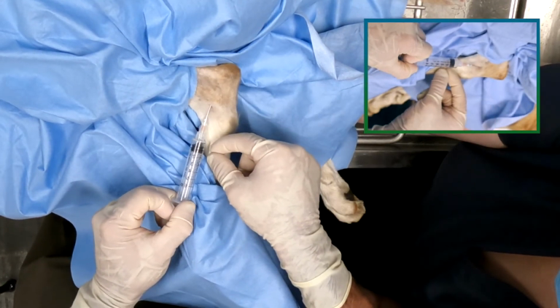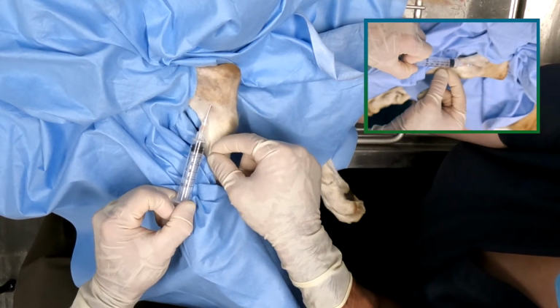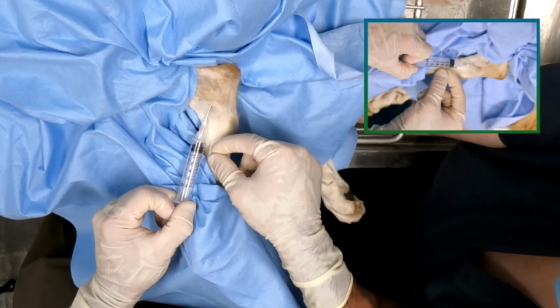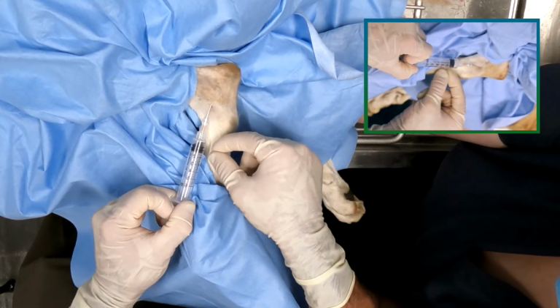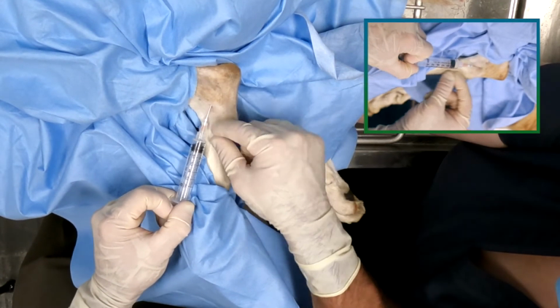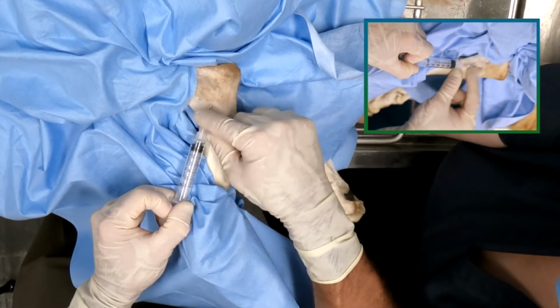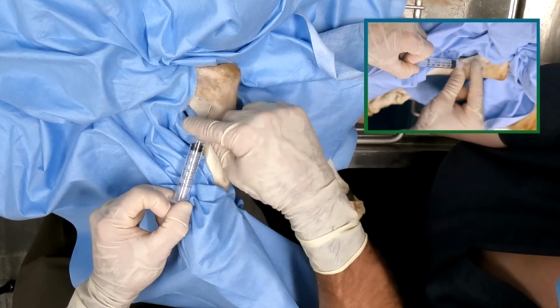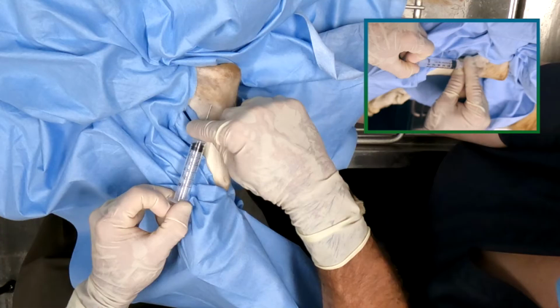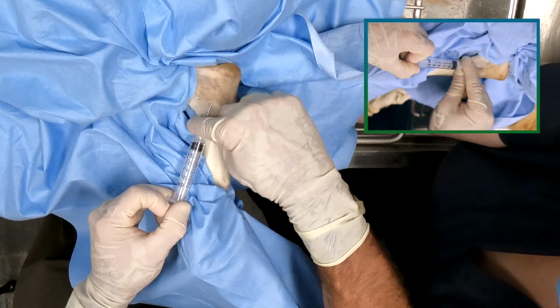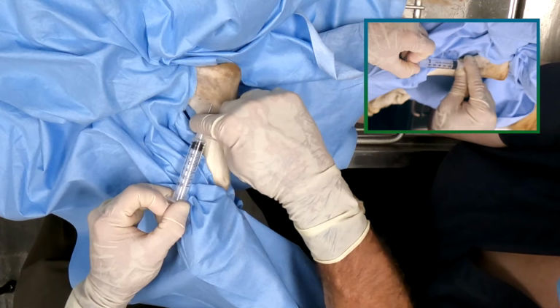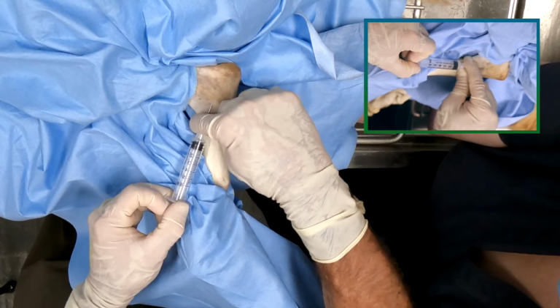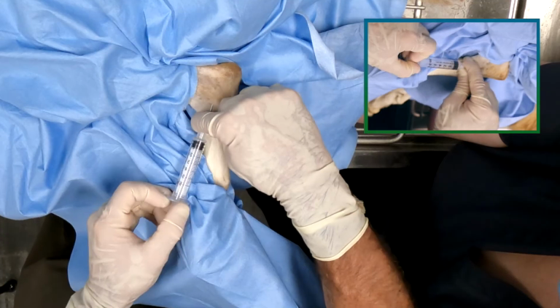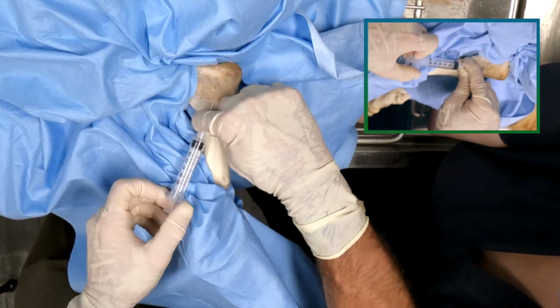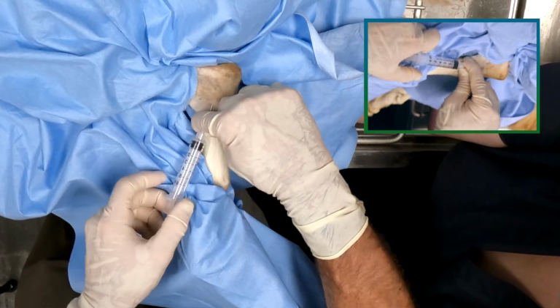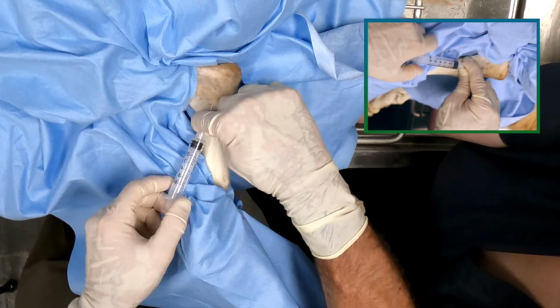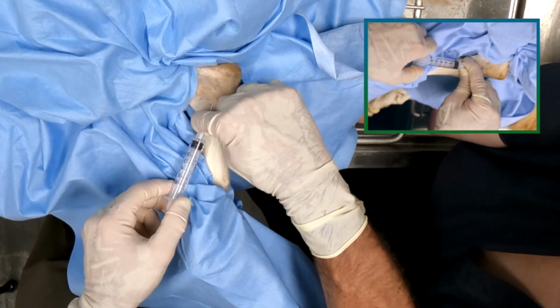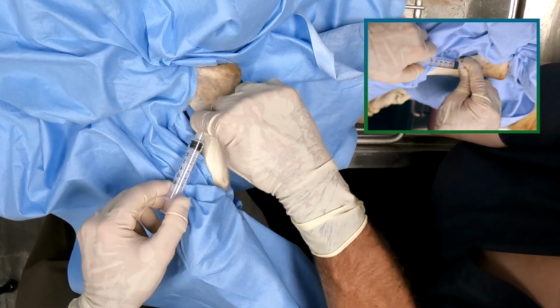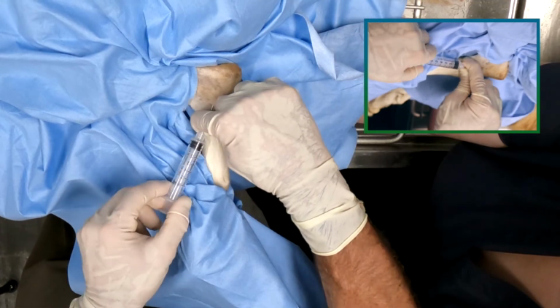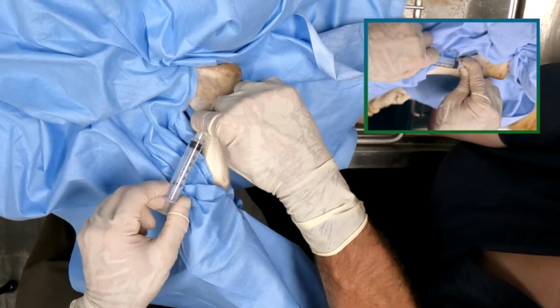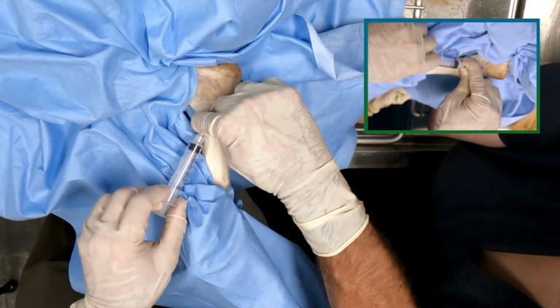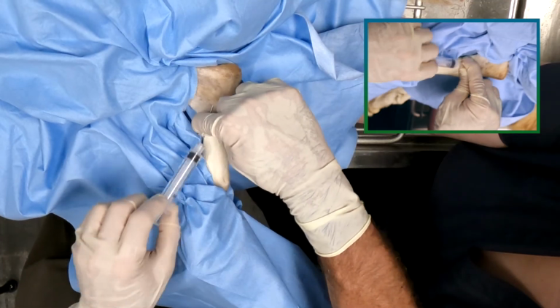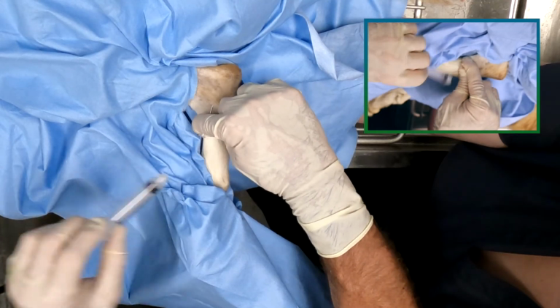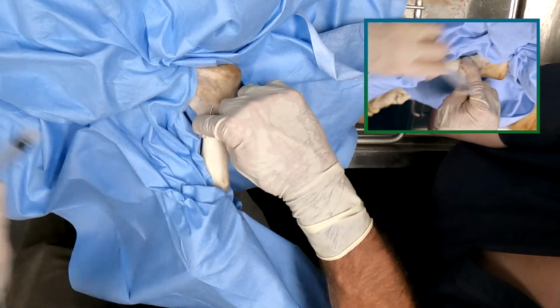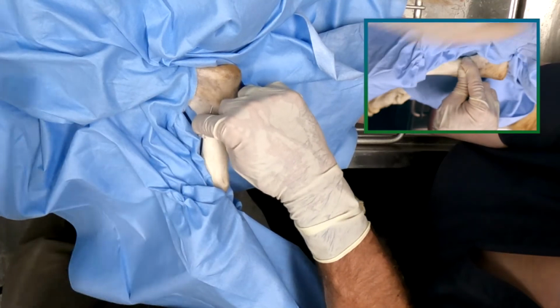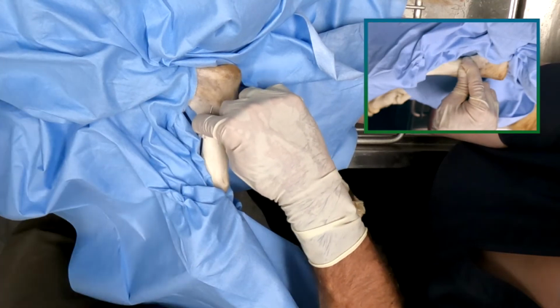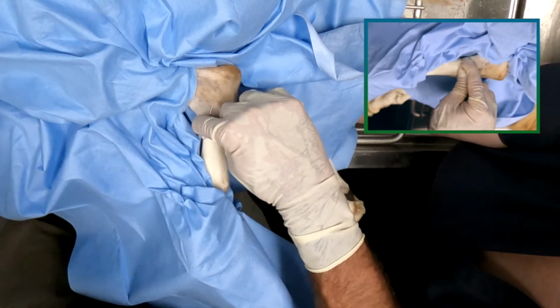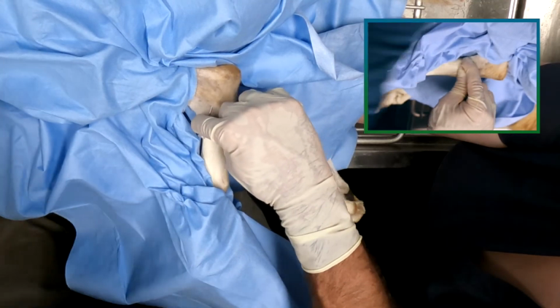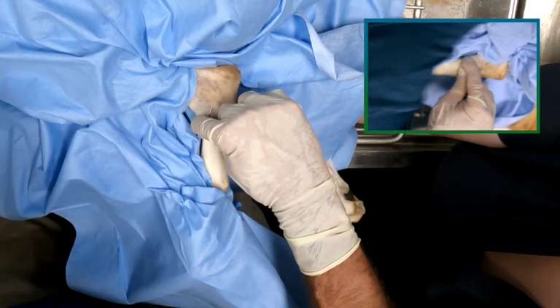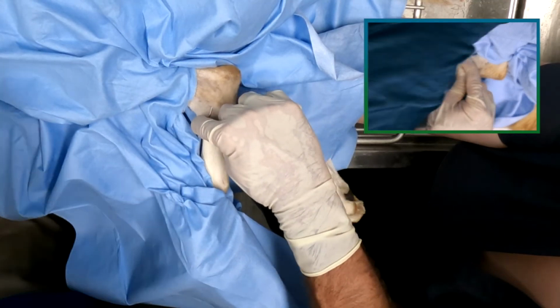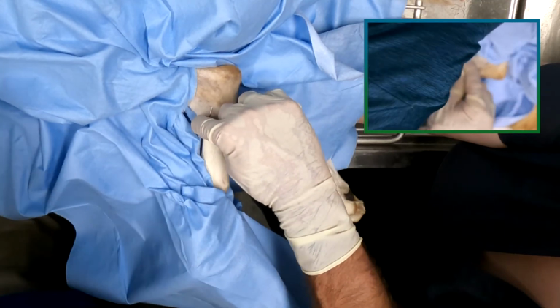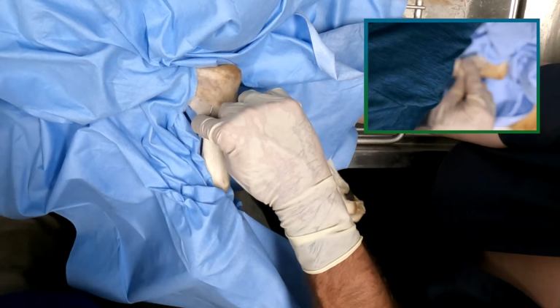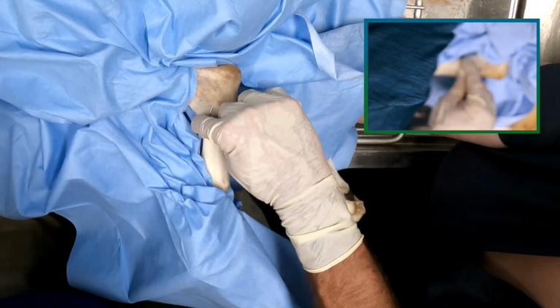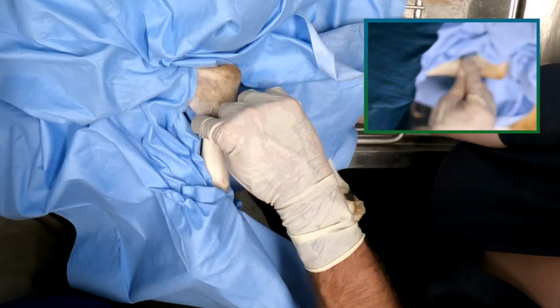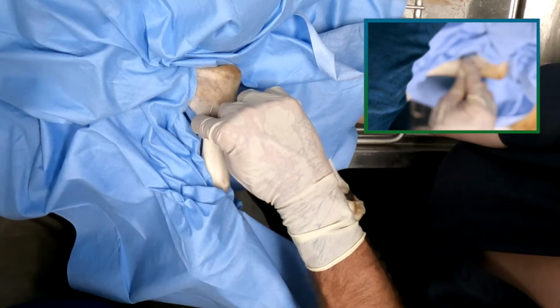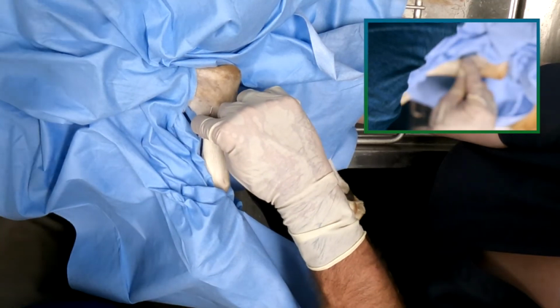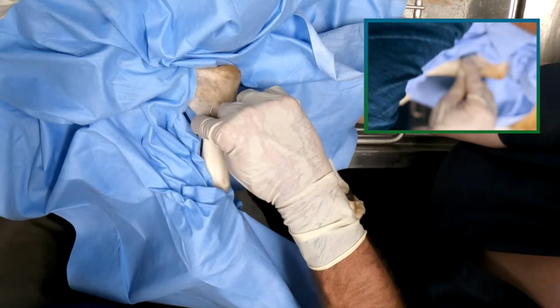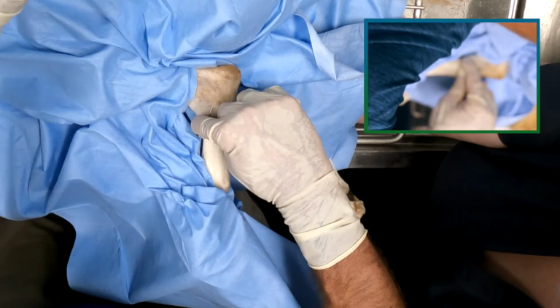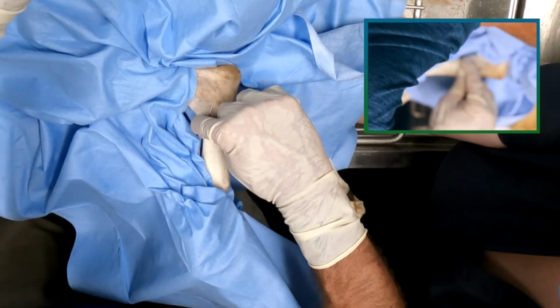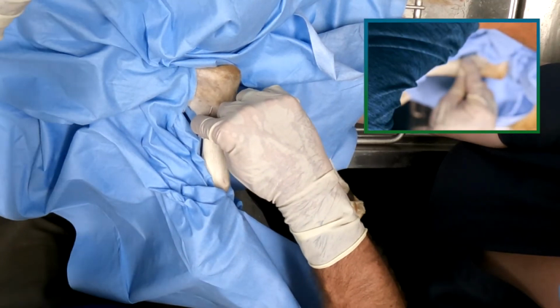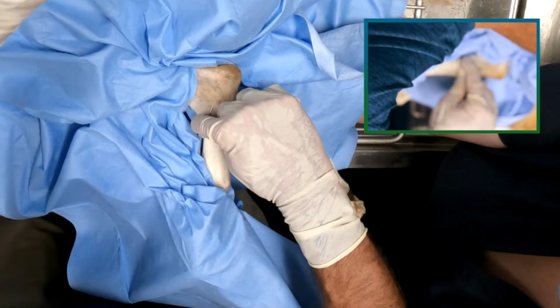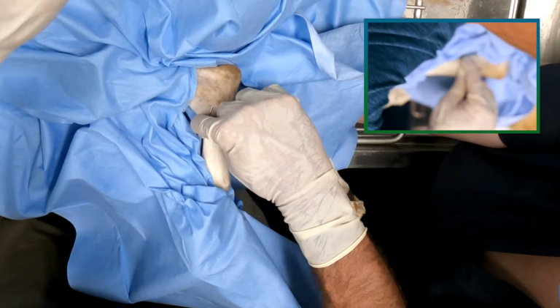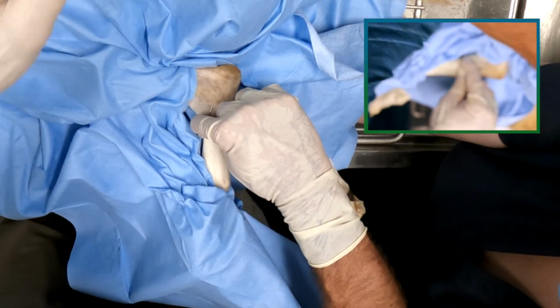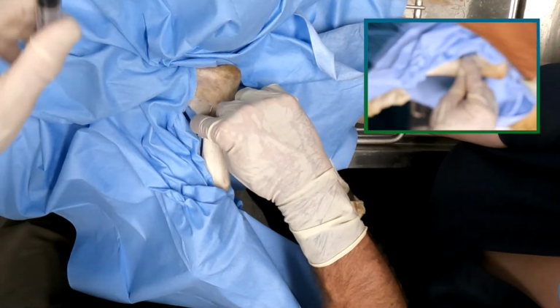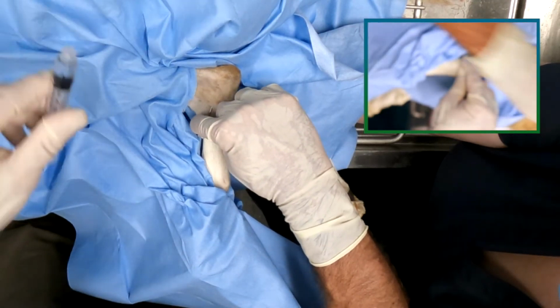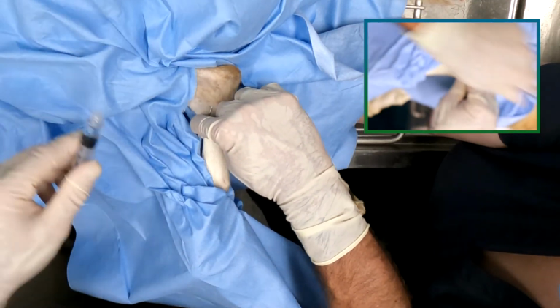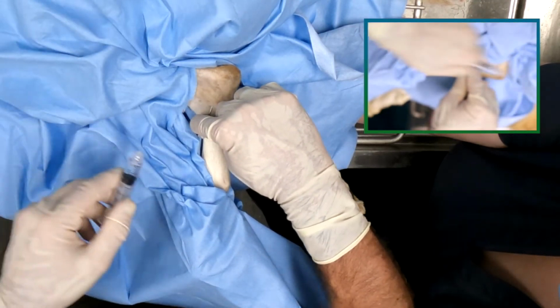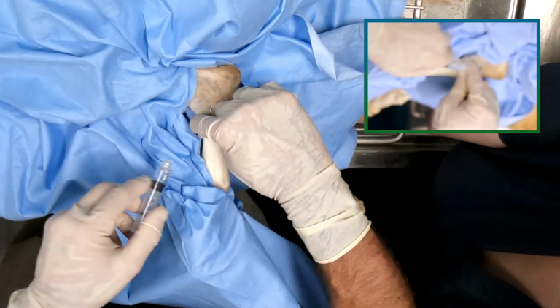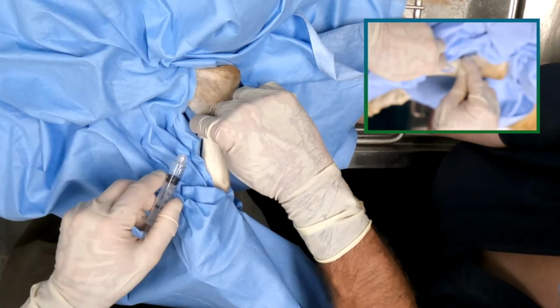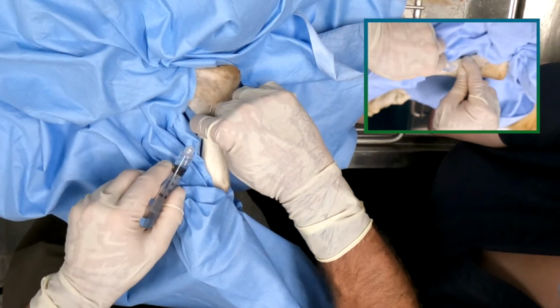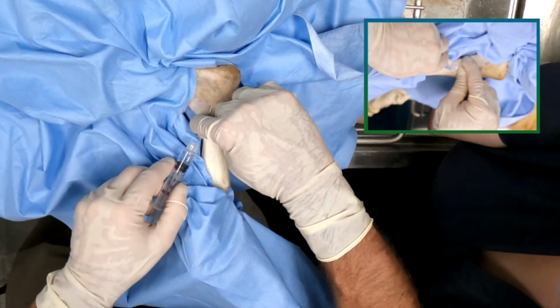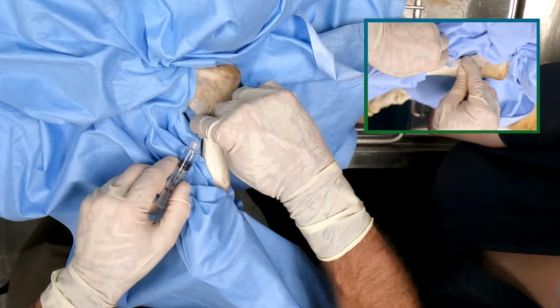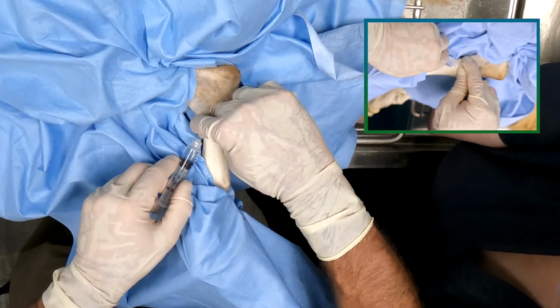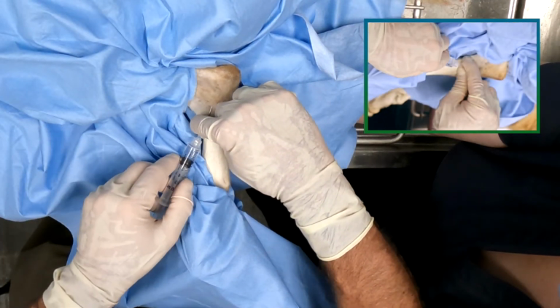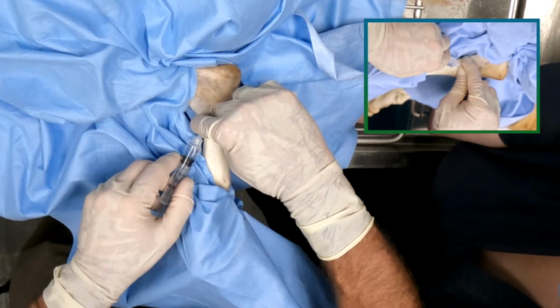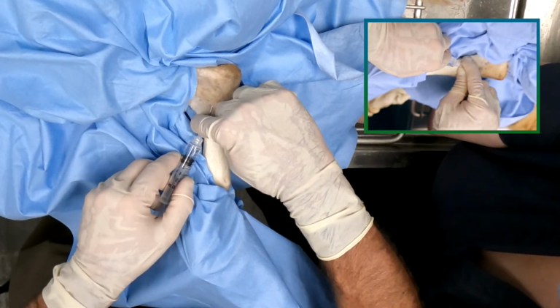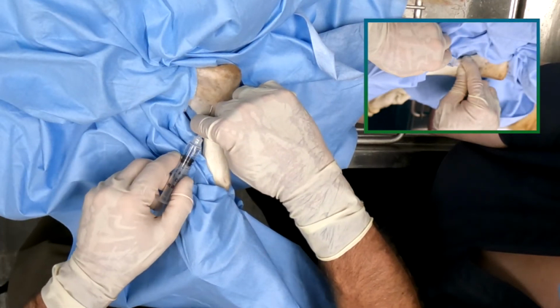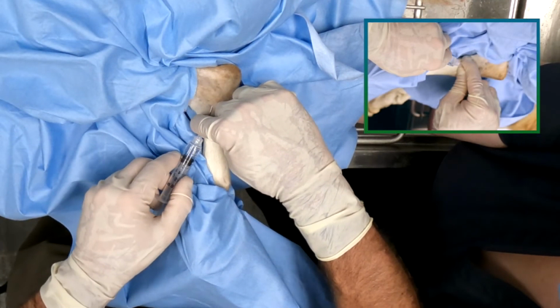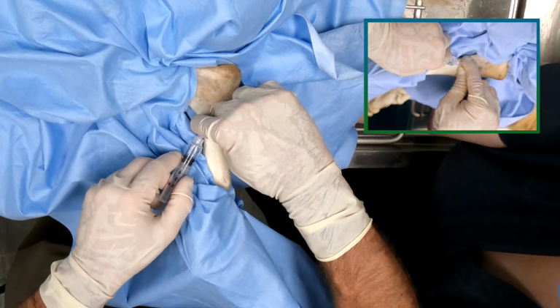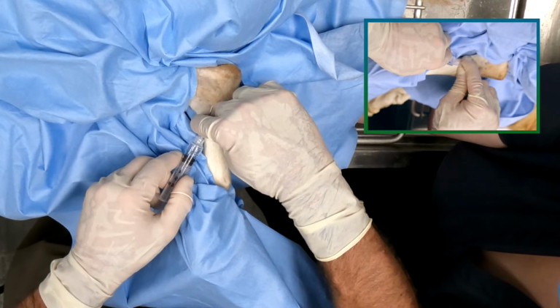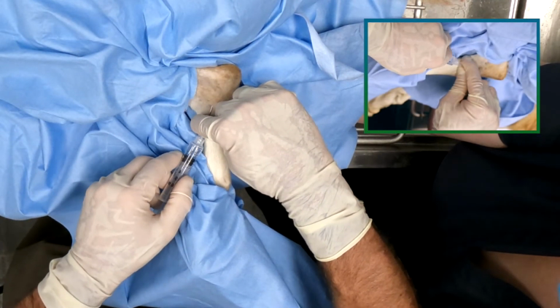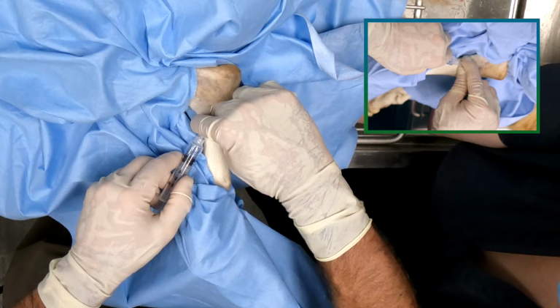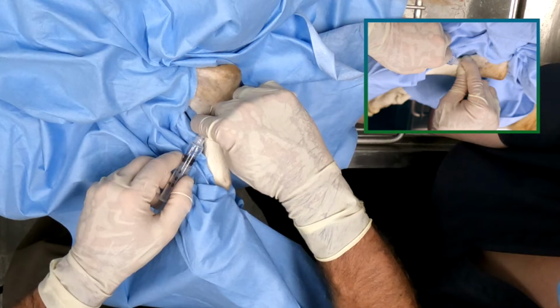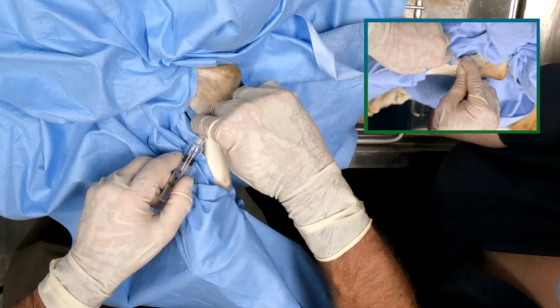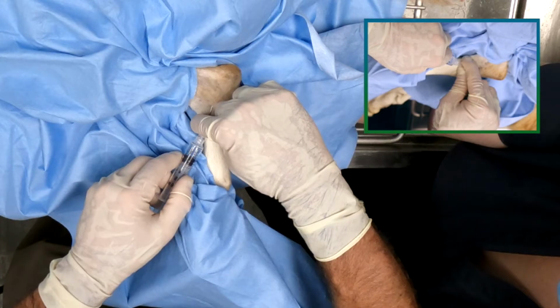This is a very shallow joint. Consider holding the needle in place for your aspiration and injection.